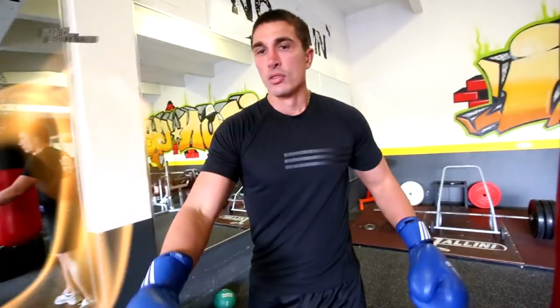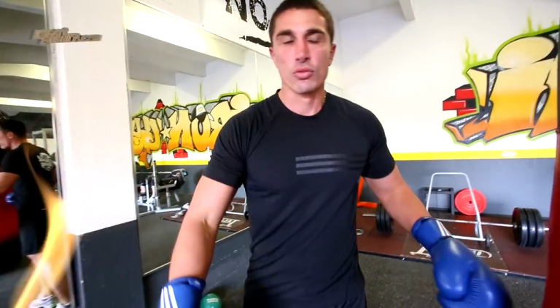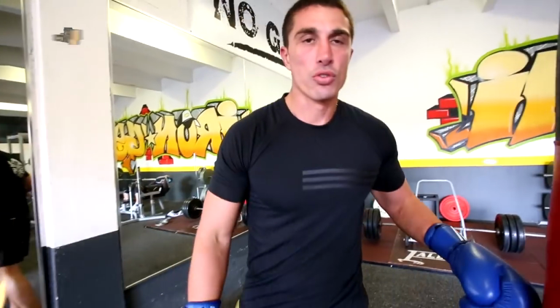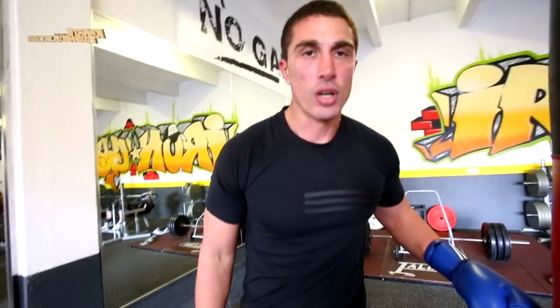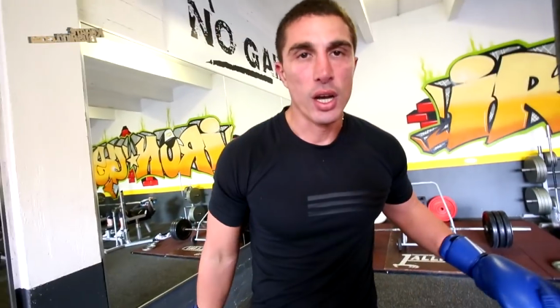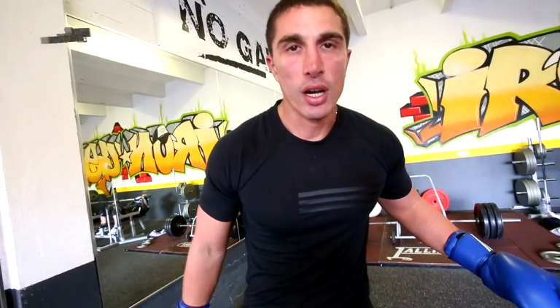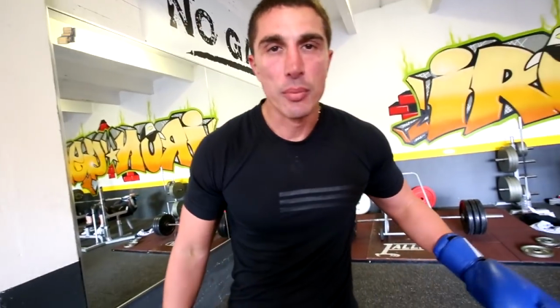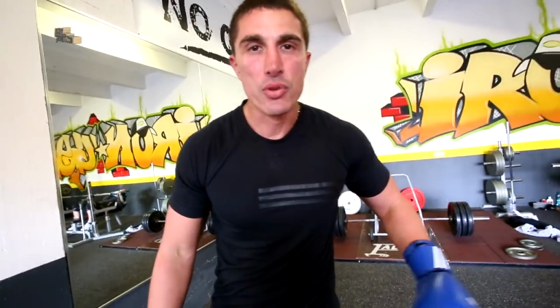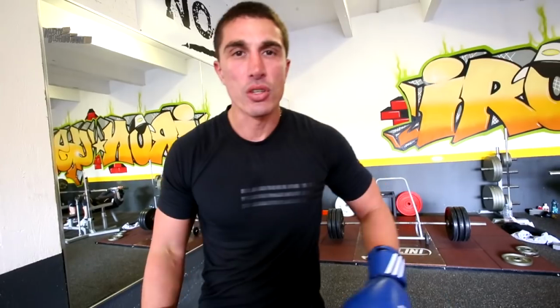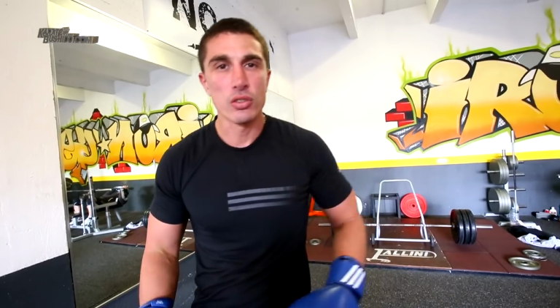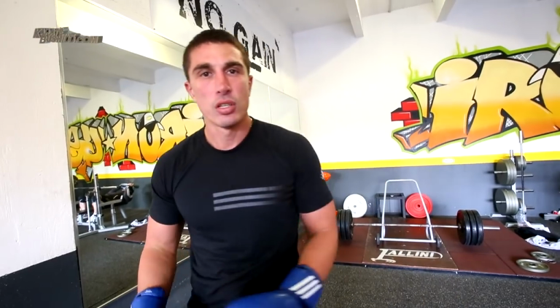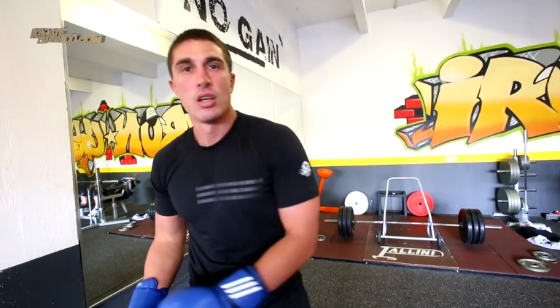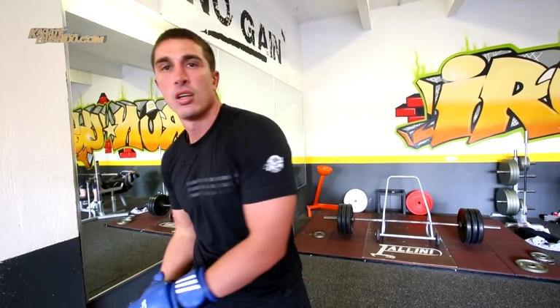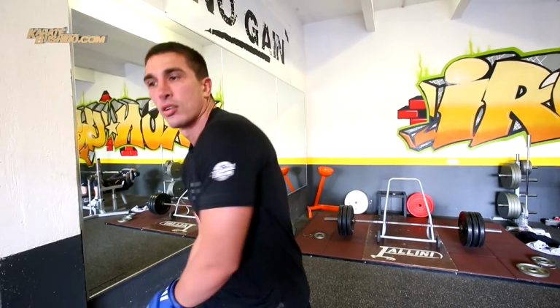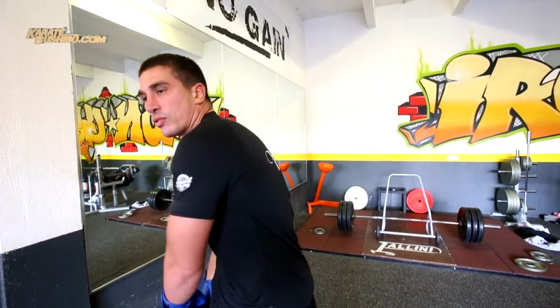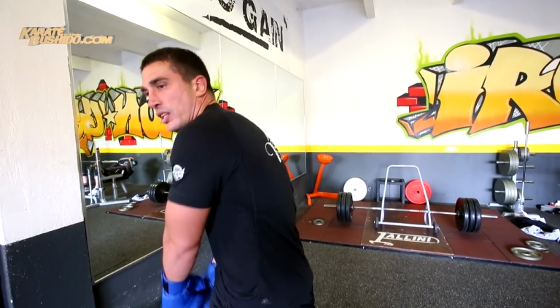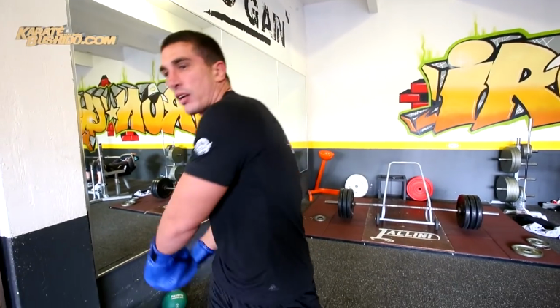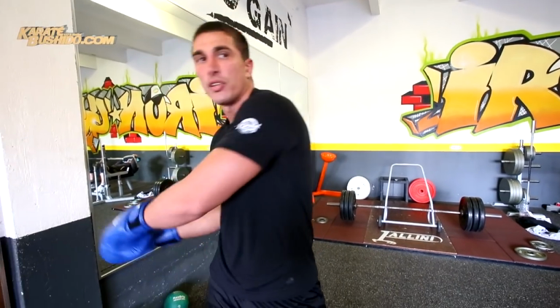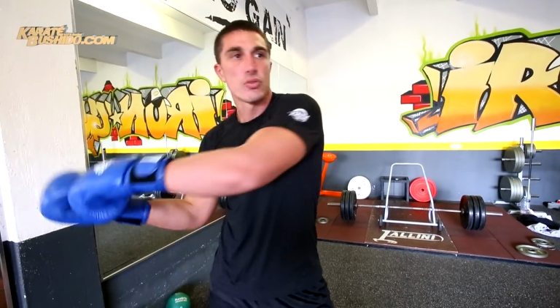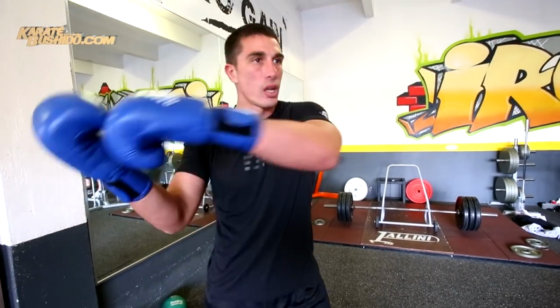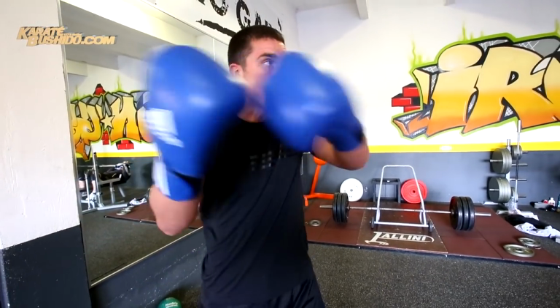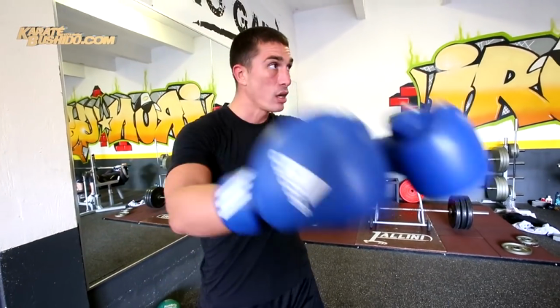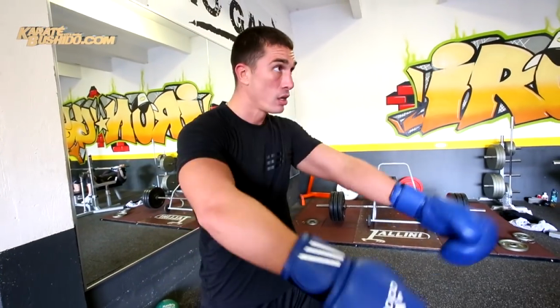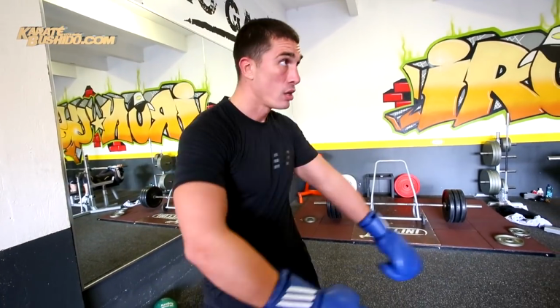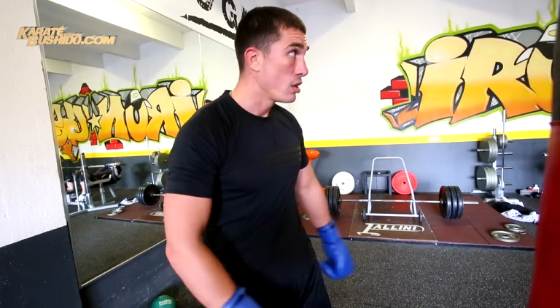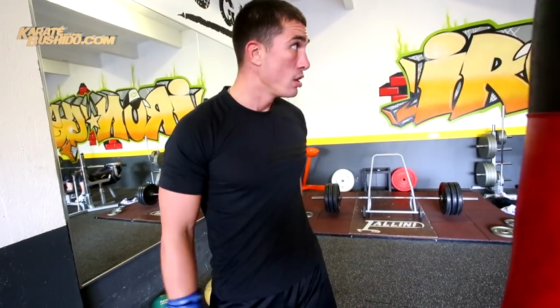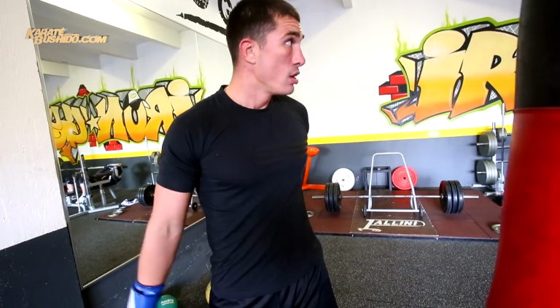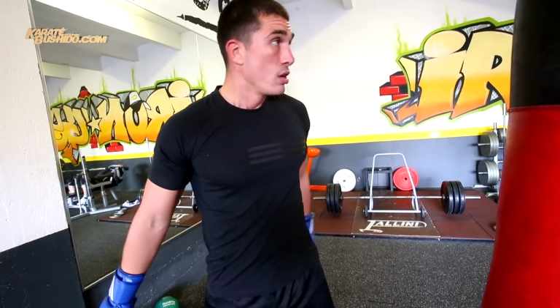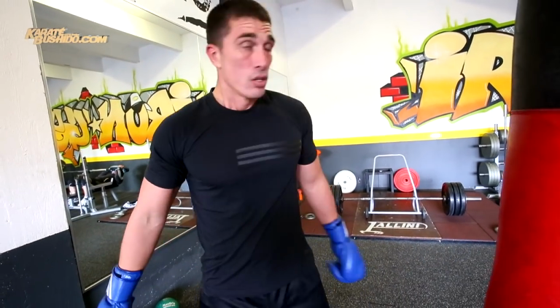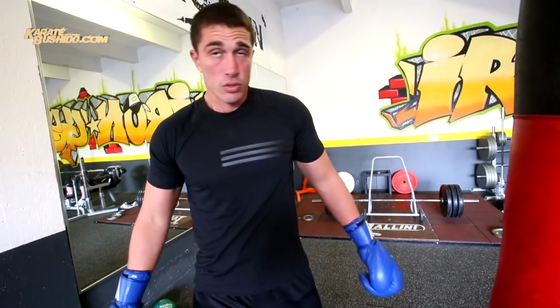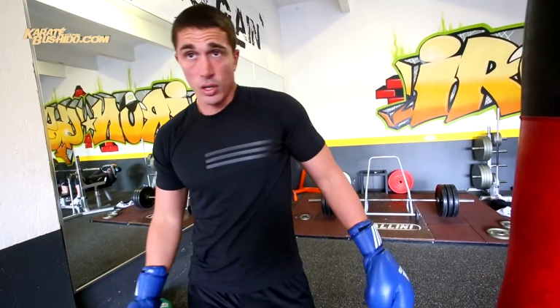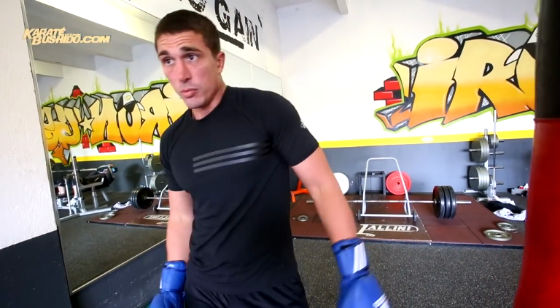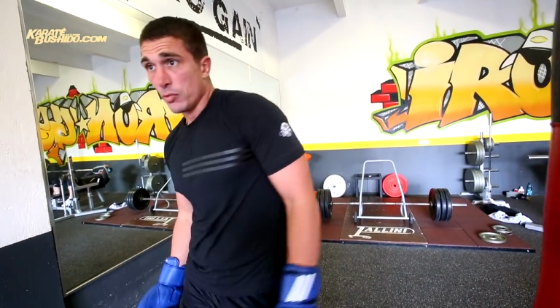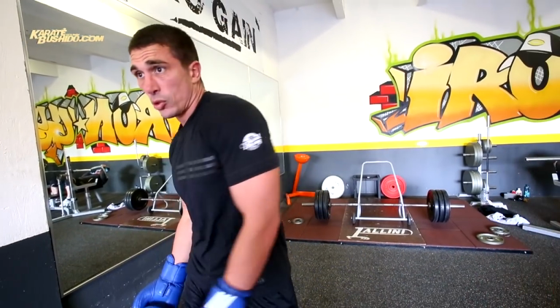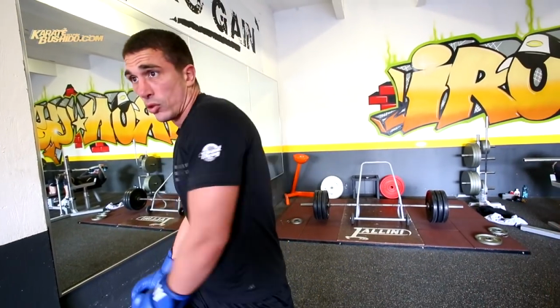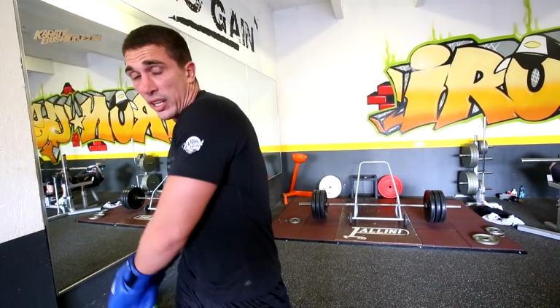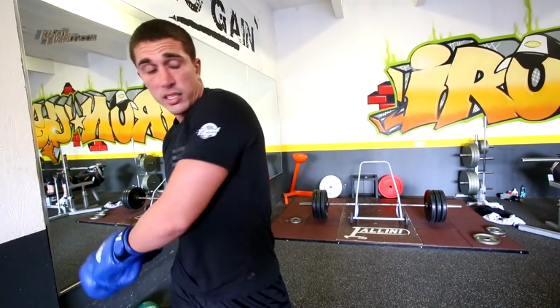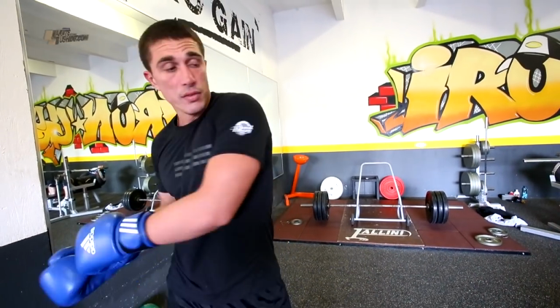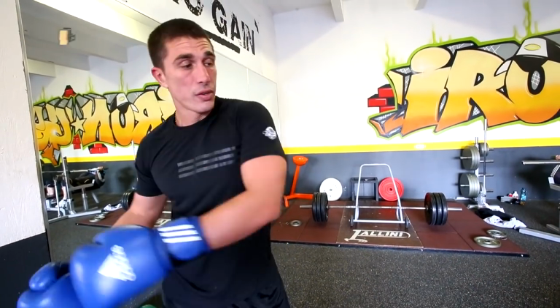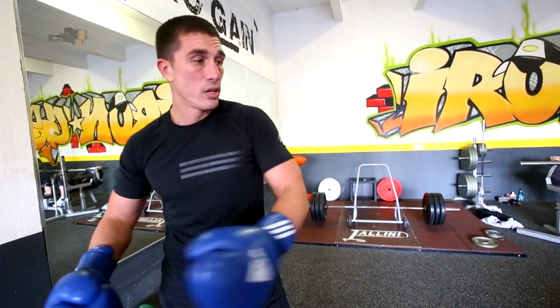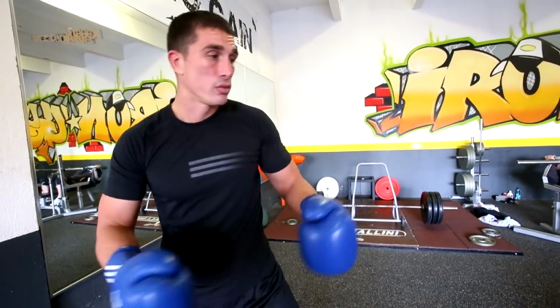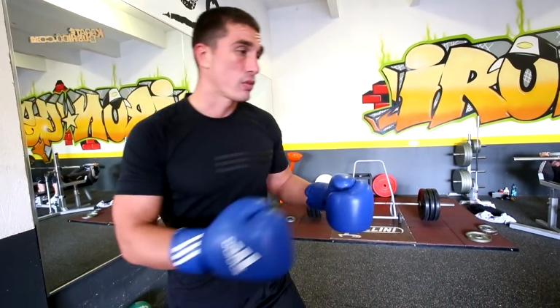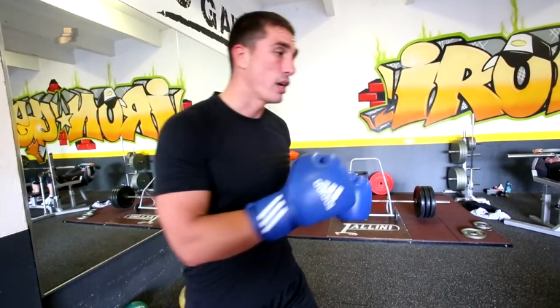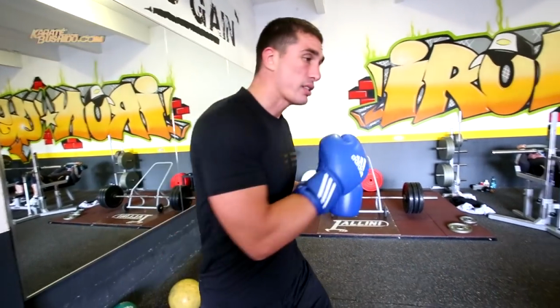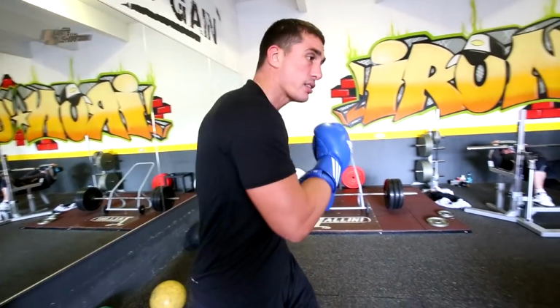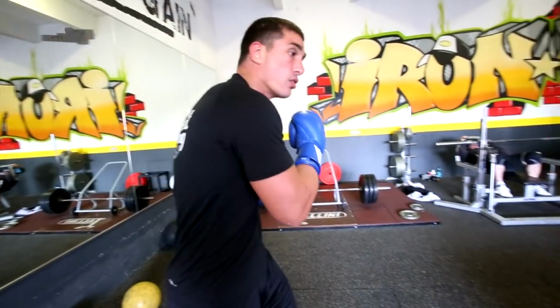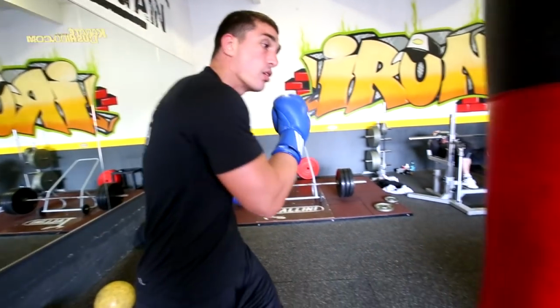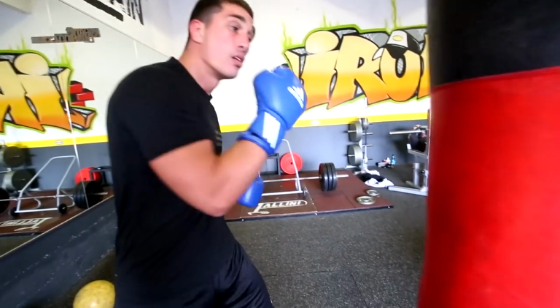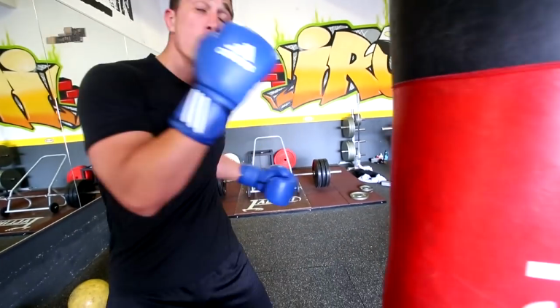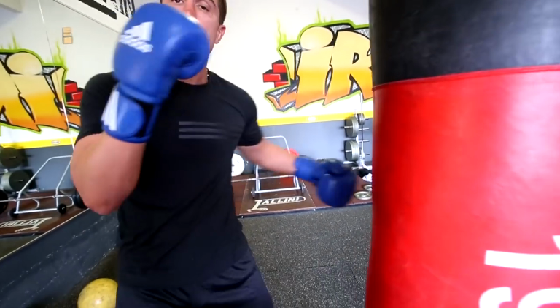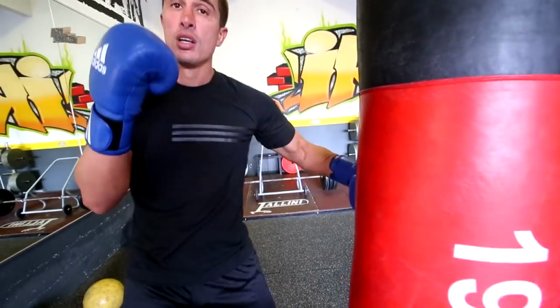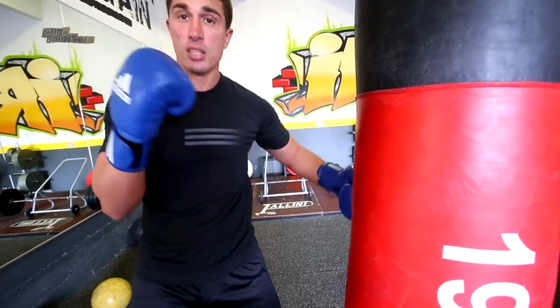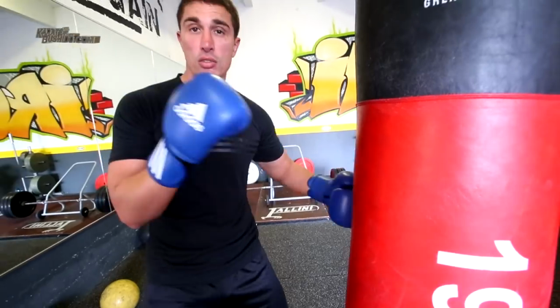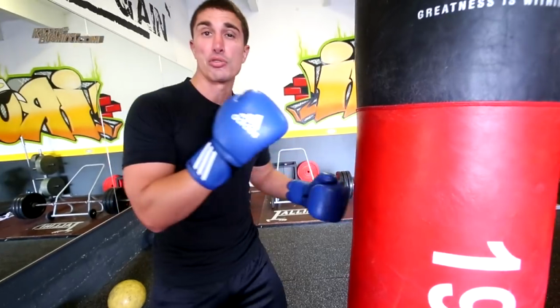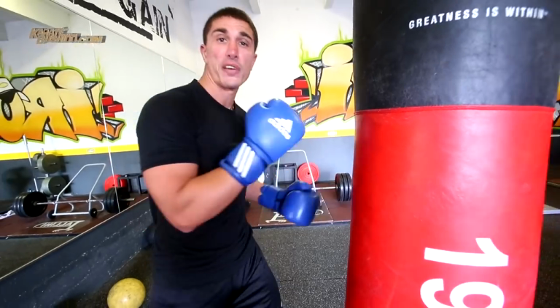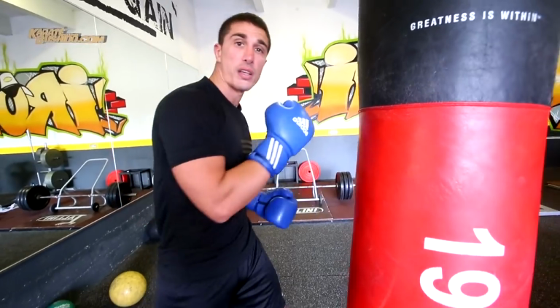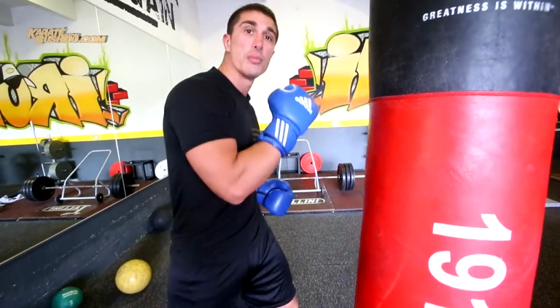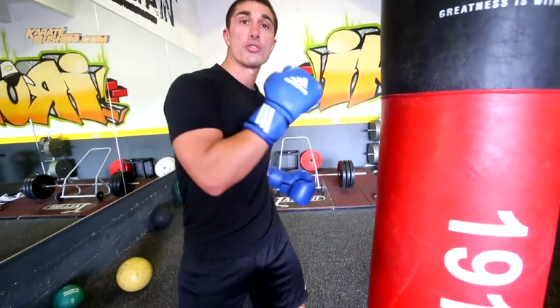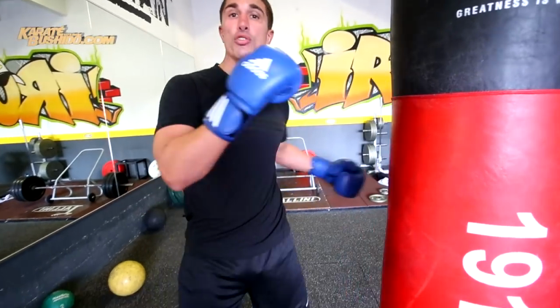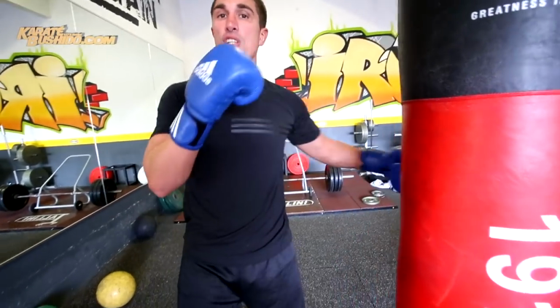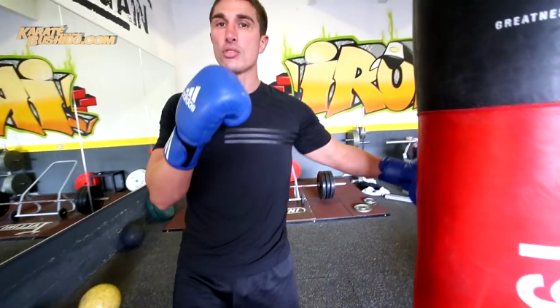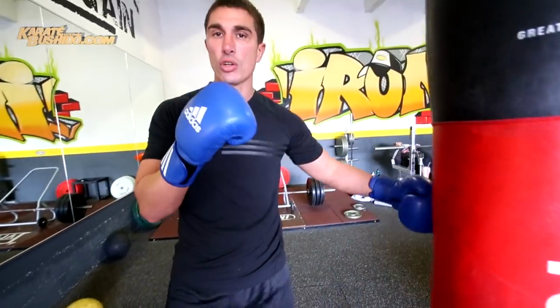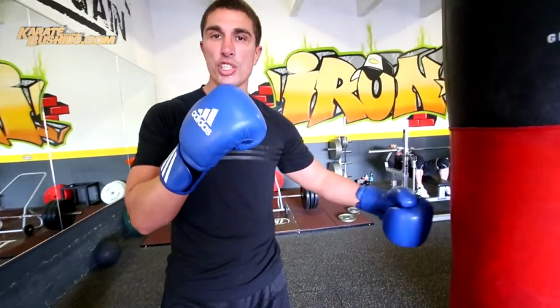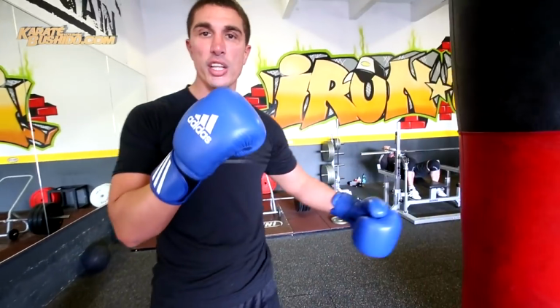On va travailler sur le dos. Là, on va travailler sur la puissance qu'on a travaillée tout à l'heure, sur les mouvements retenus. Ça se transfère très bien sur le geste de crochet.